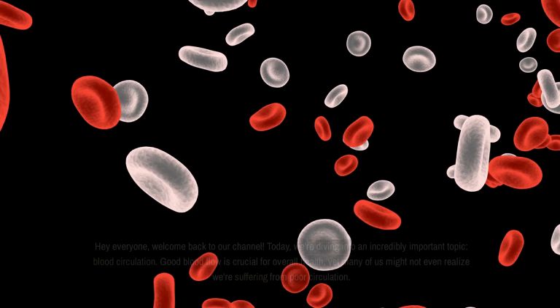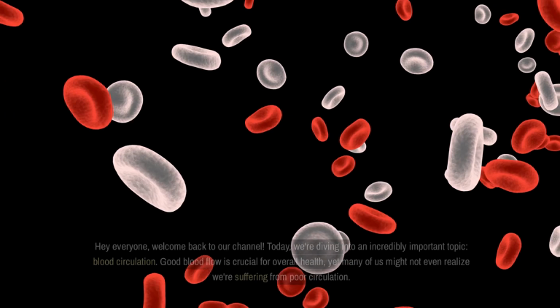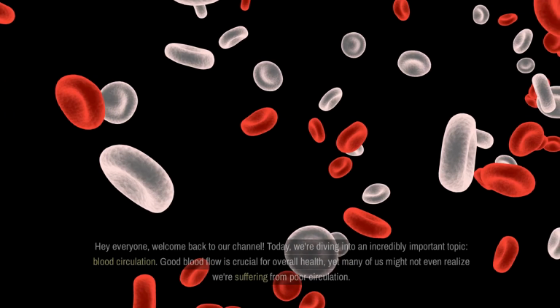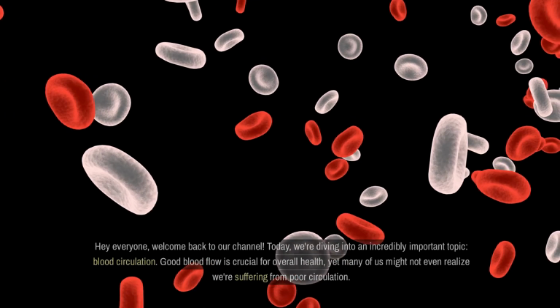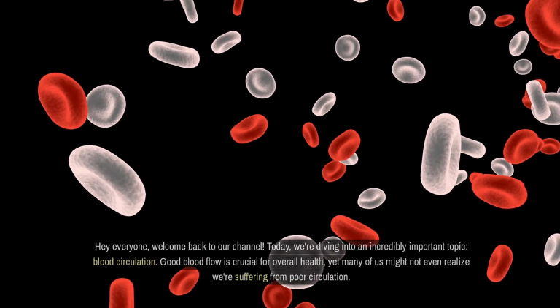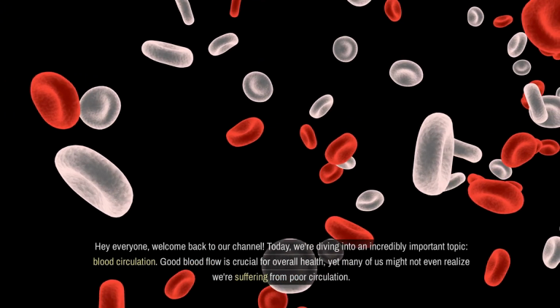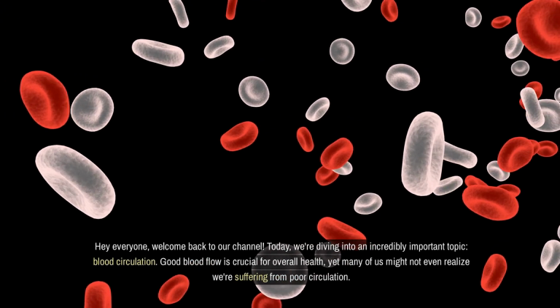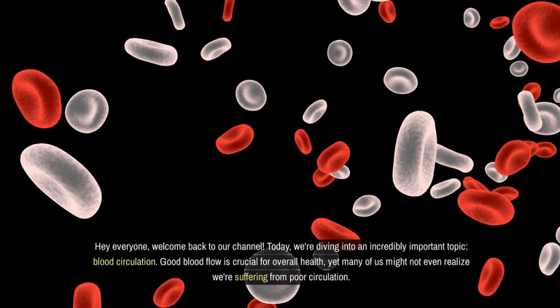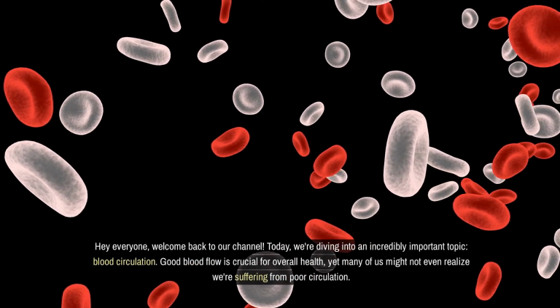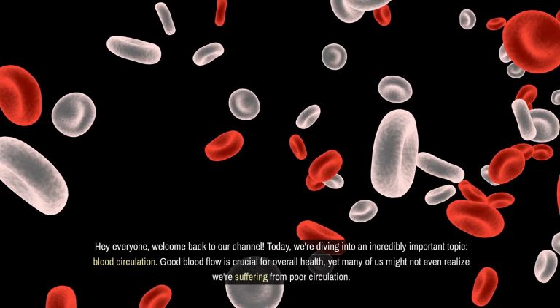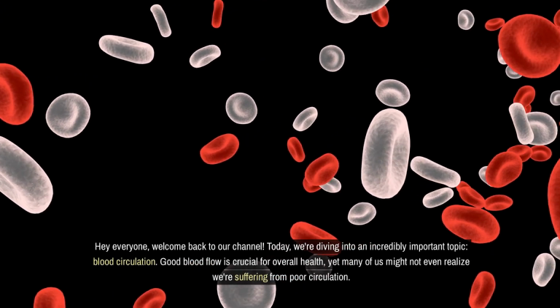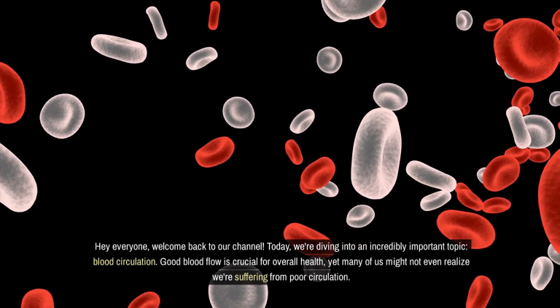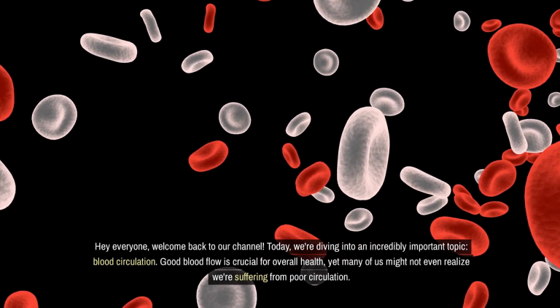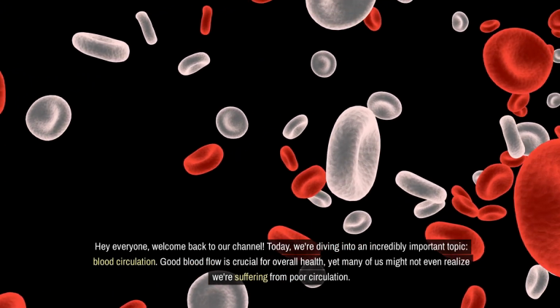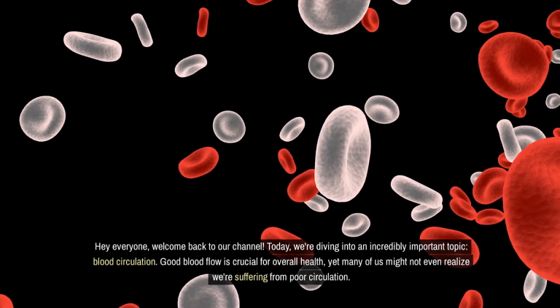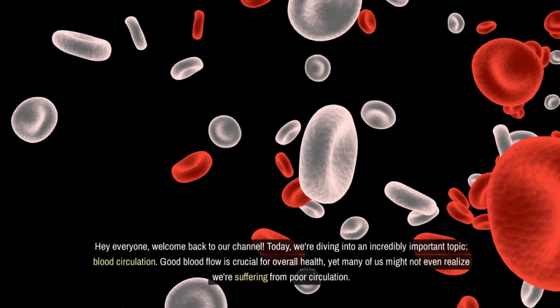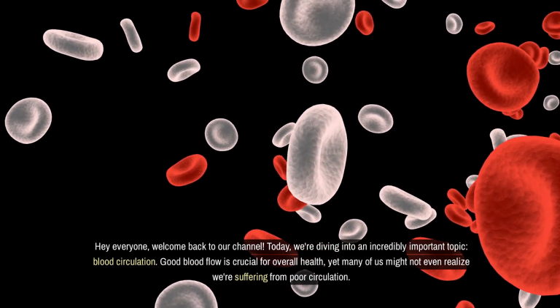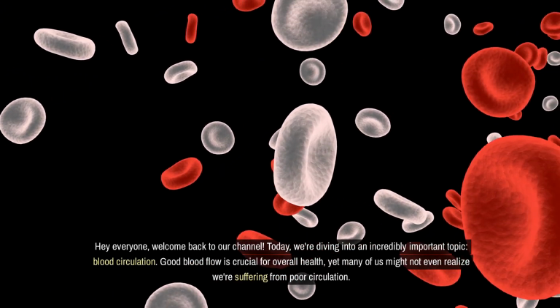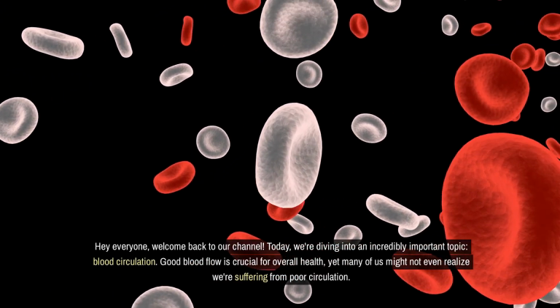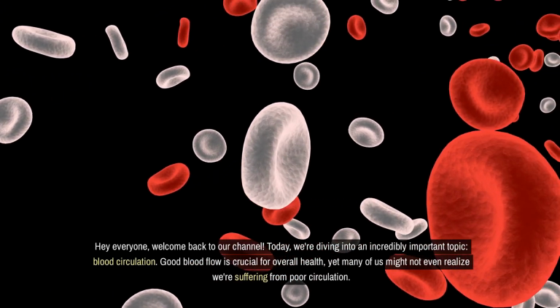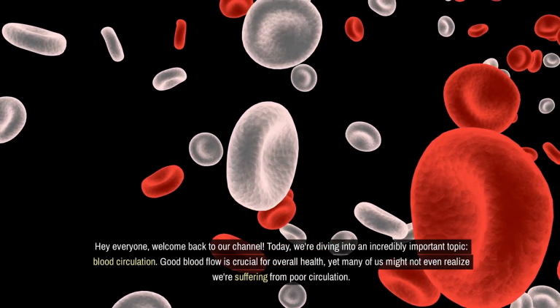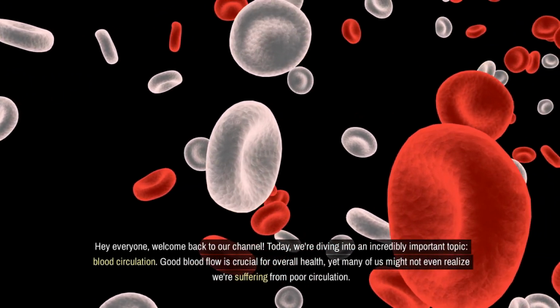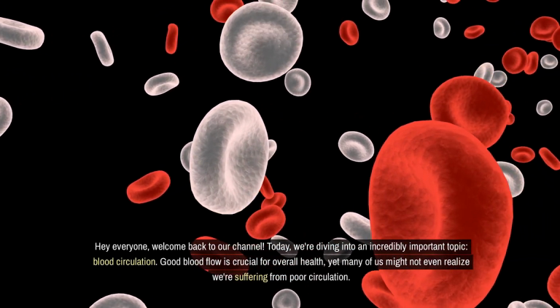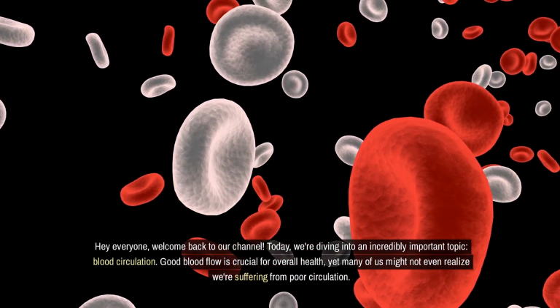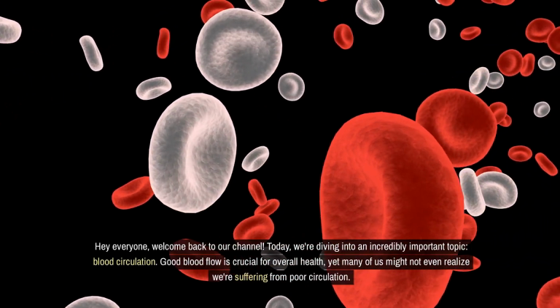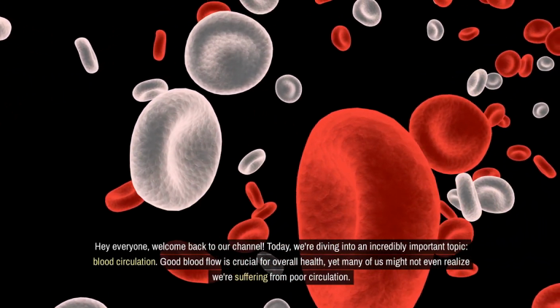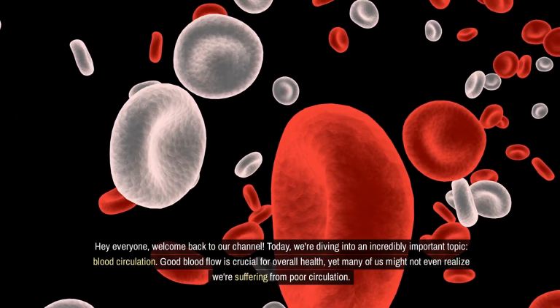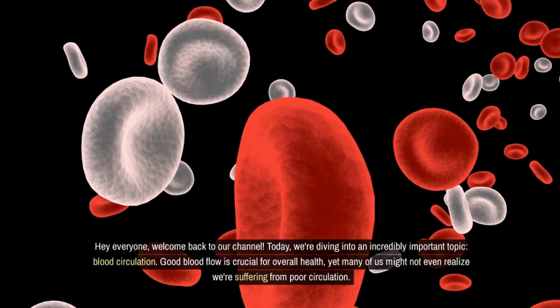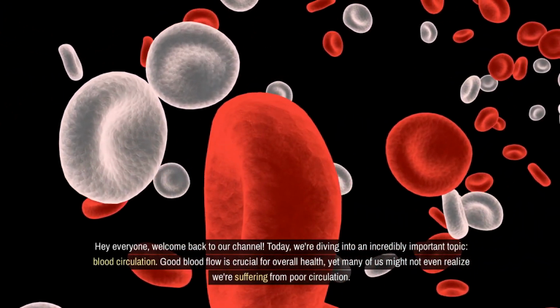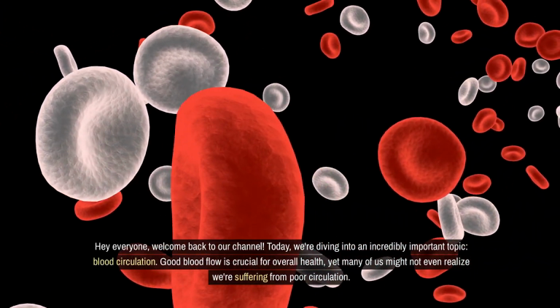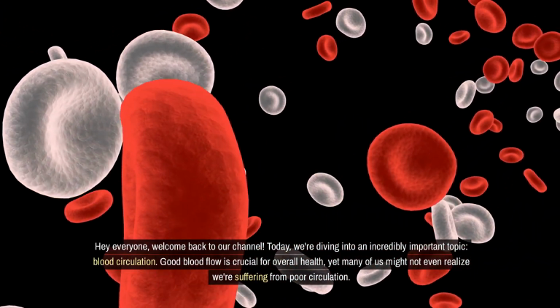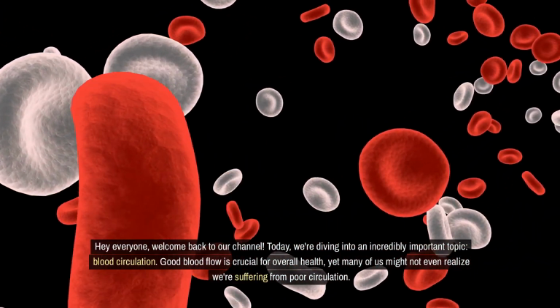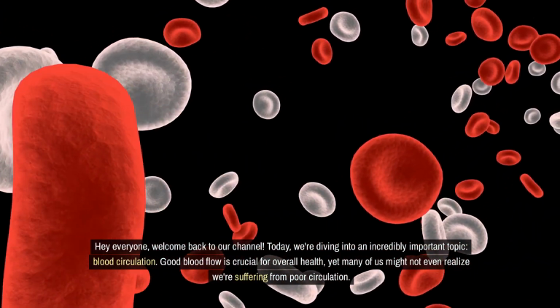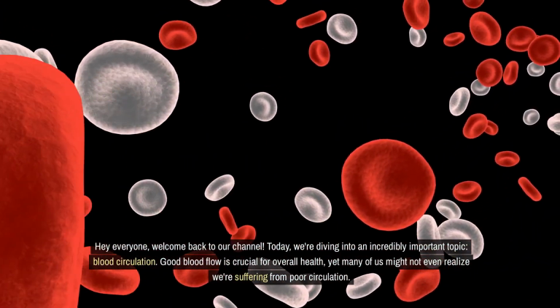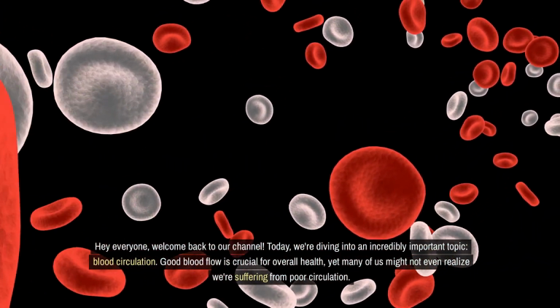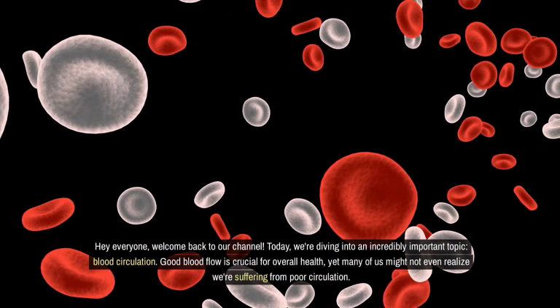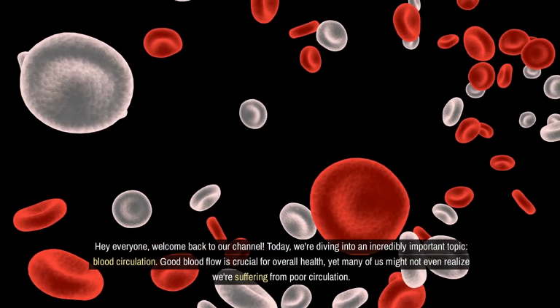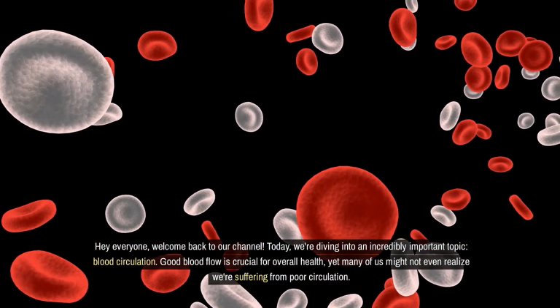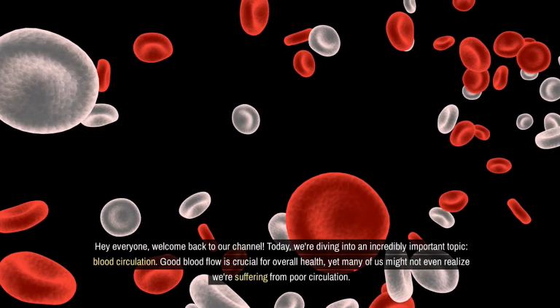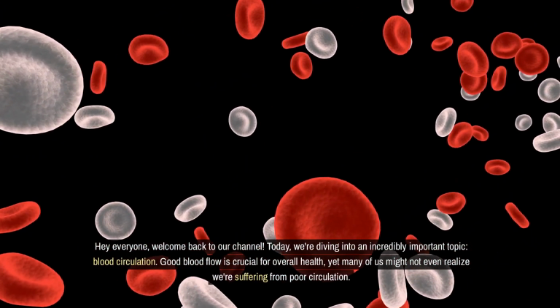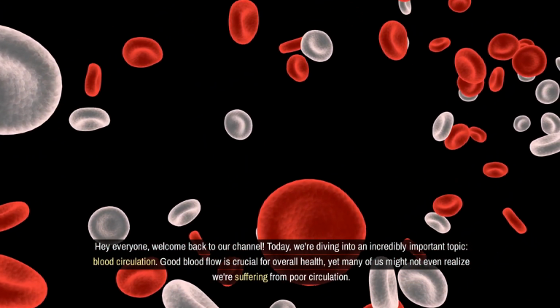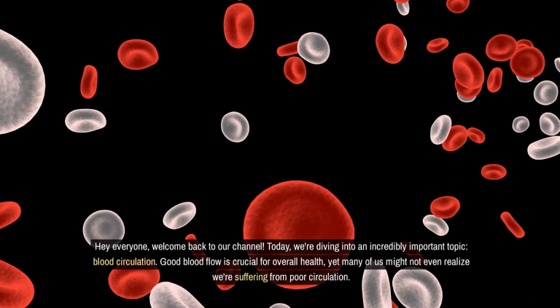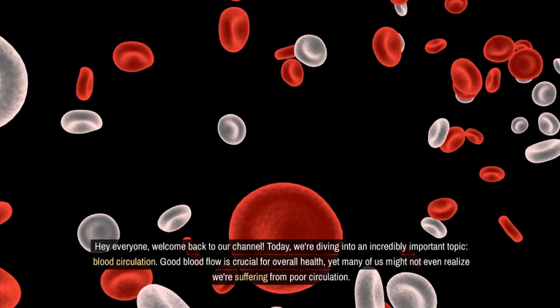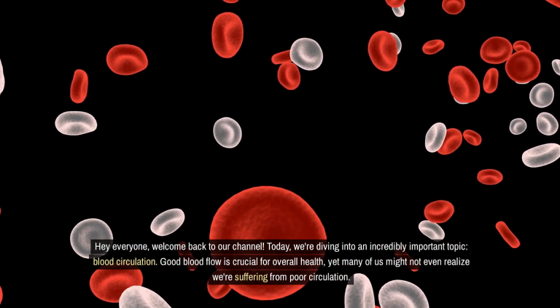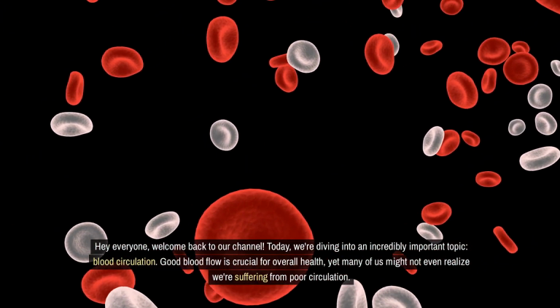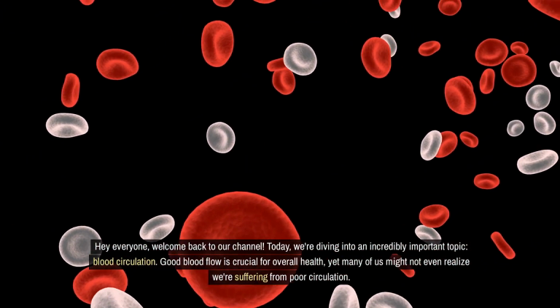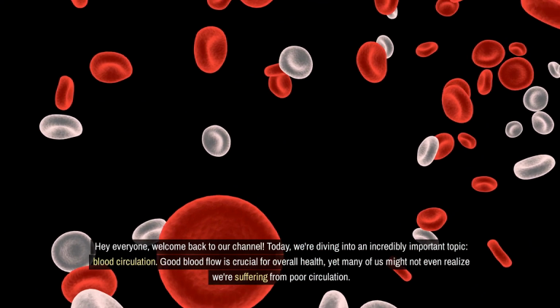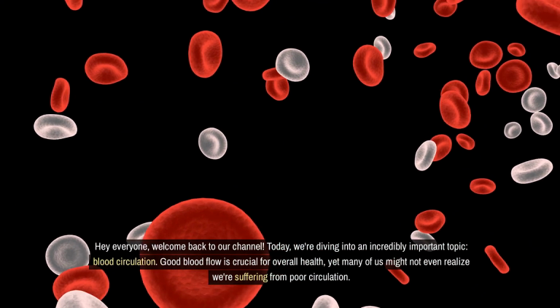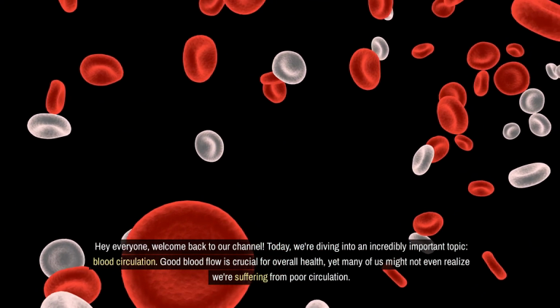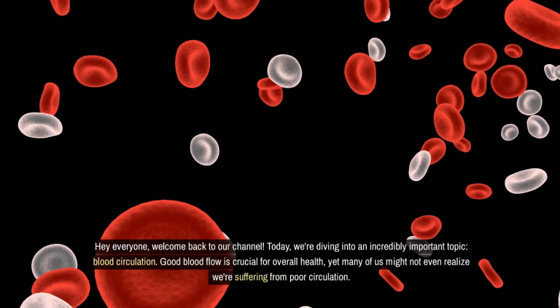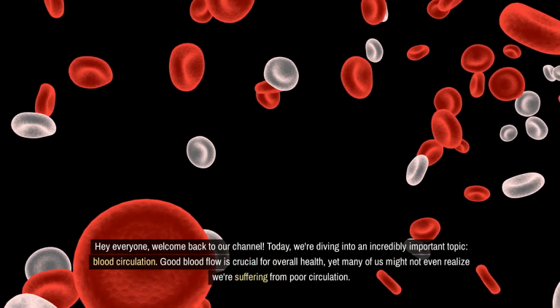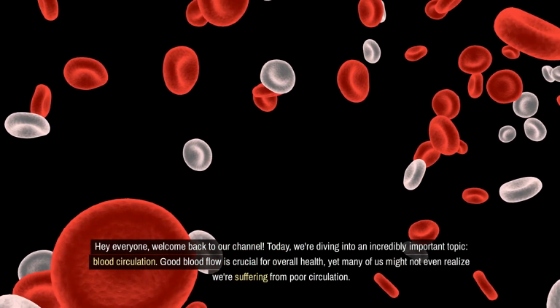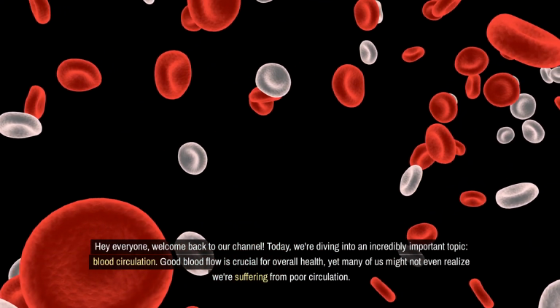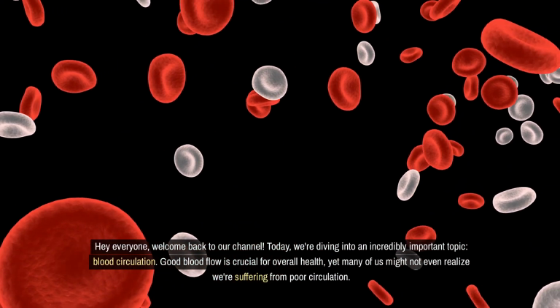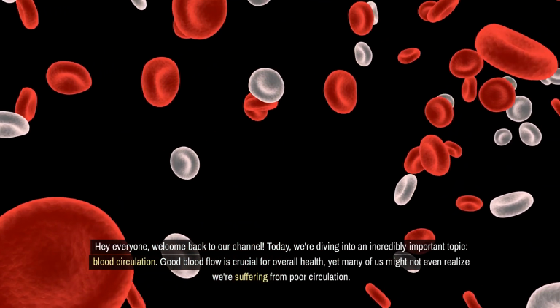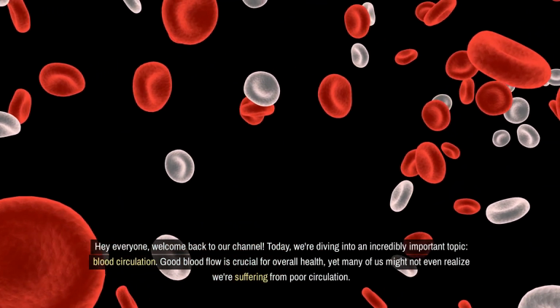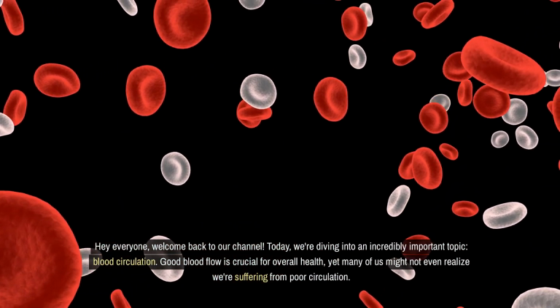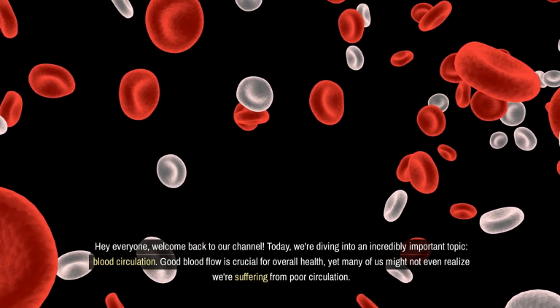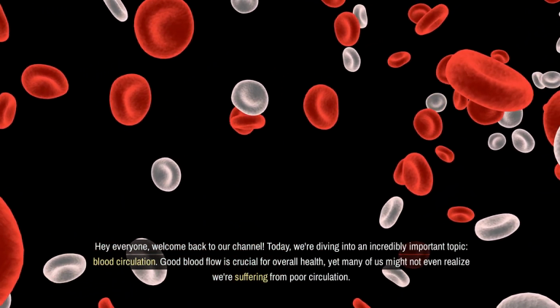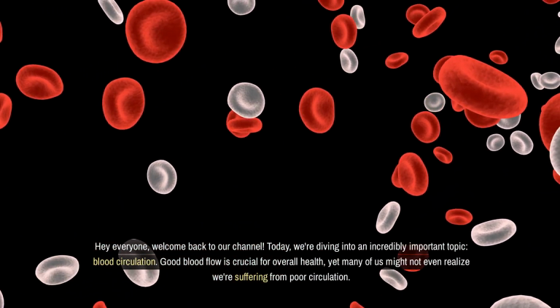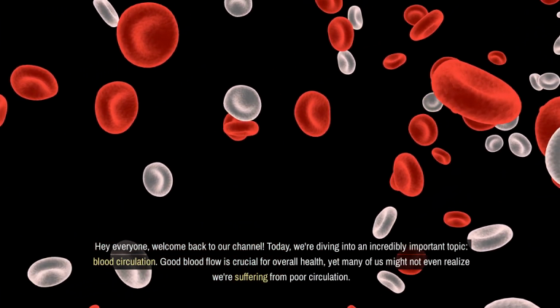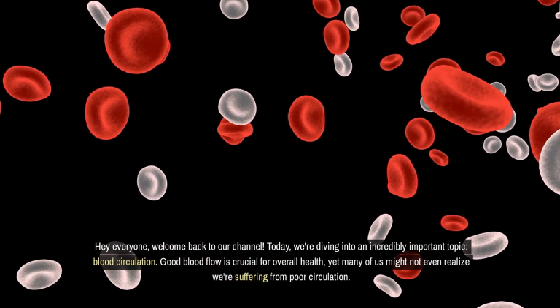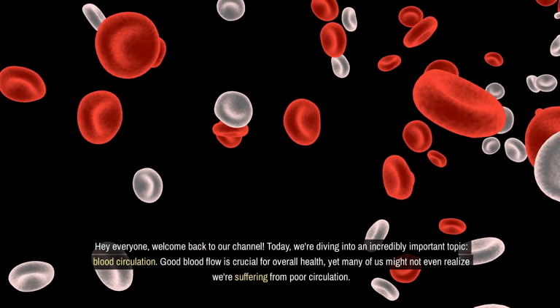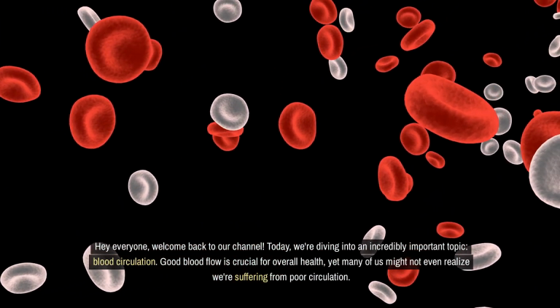Hey everyone, welcome back to our channel. Today, we're diving into an incredibly important topic: blood circulation.